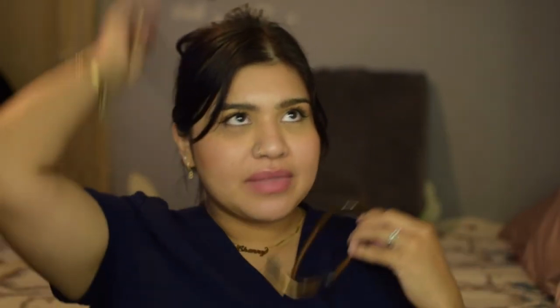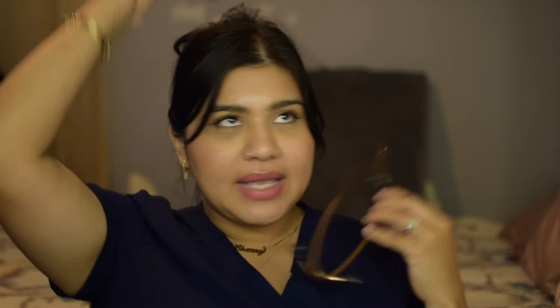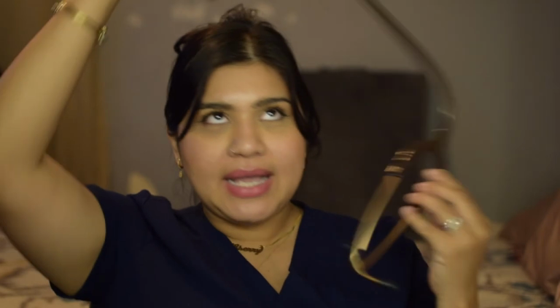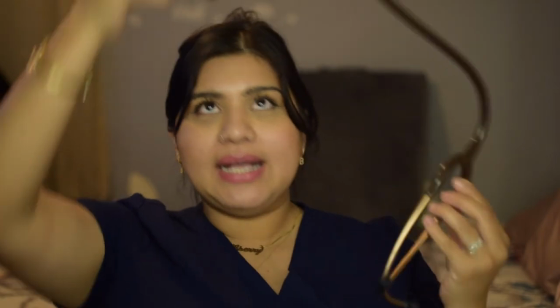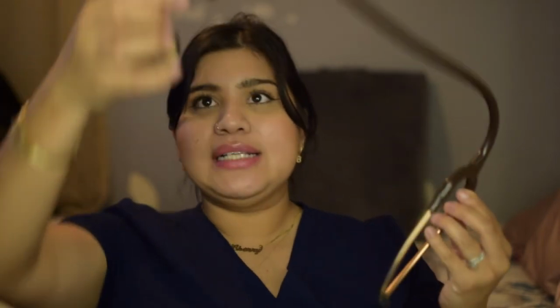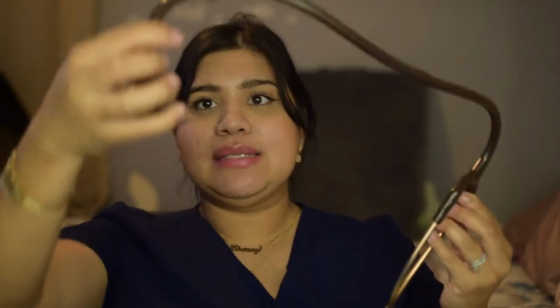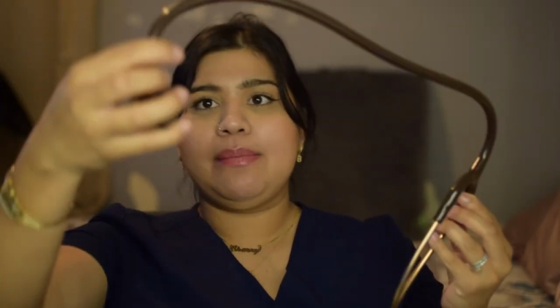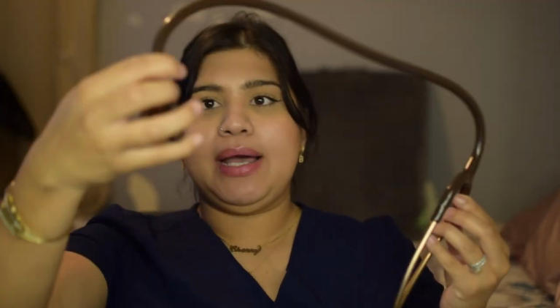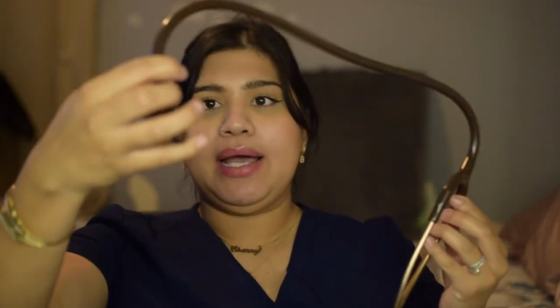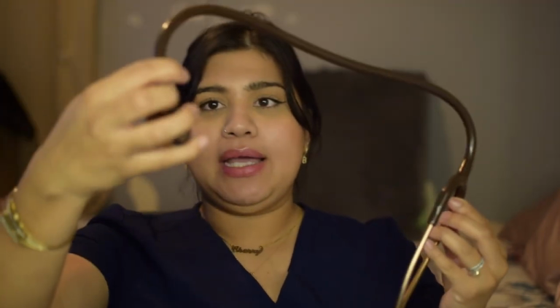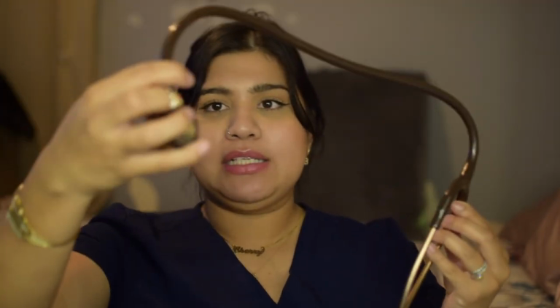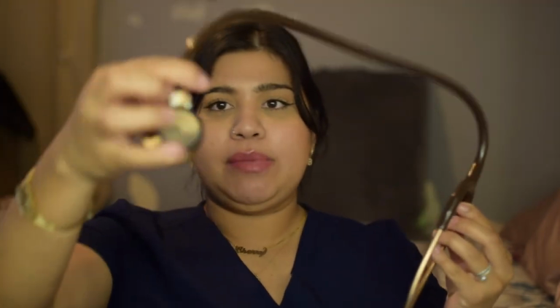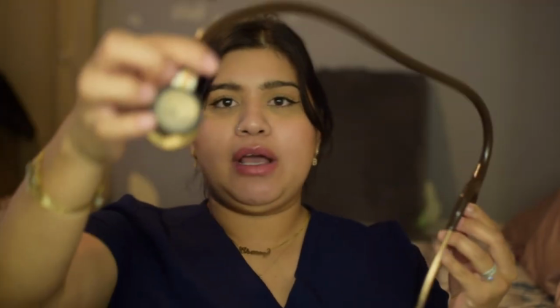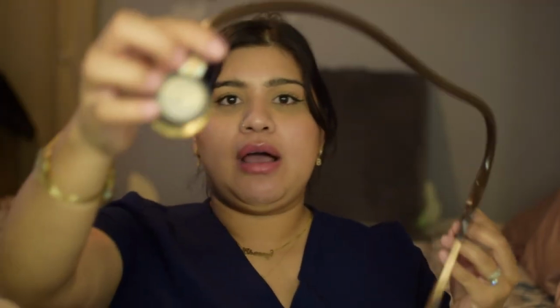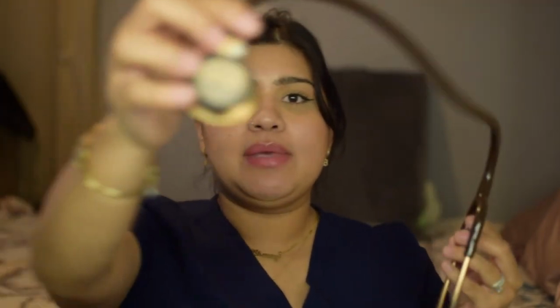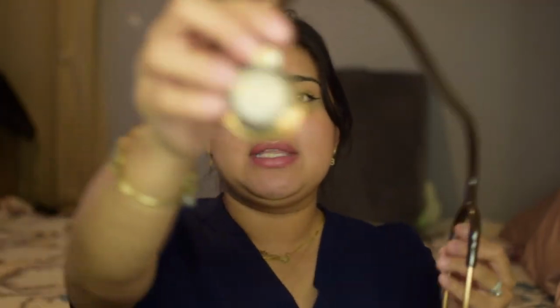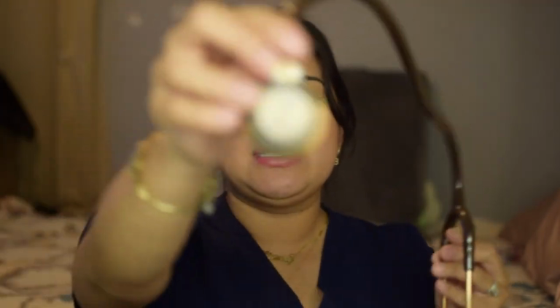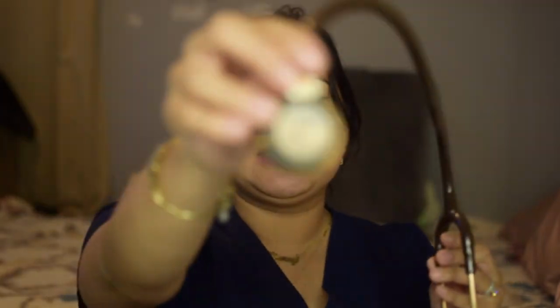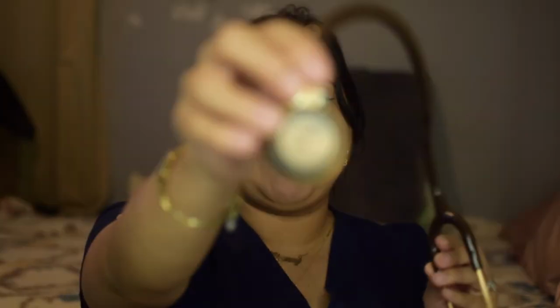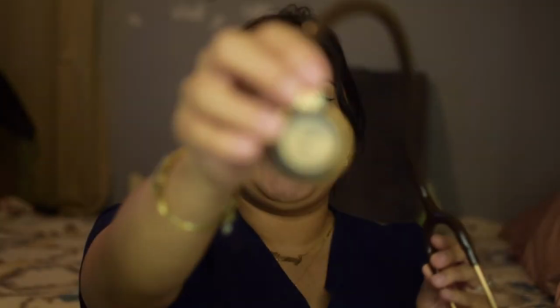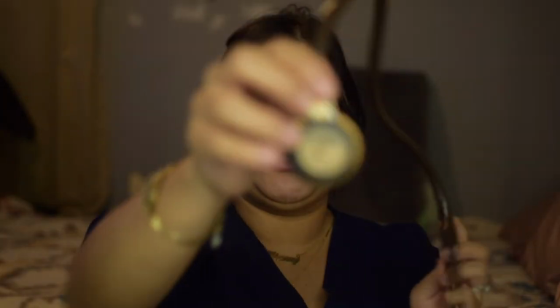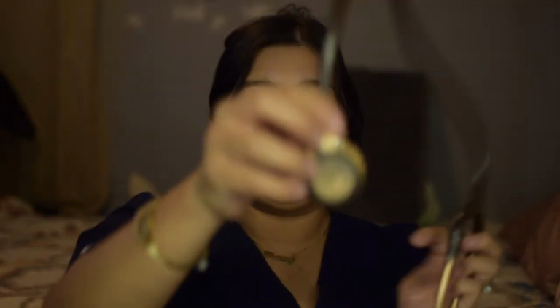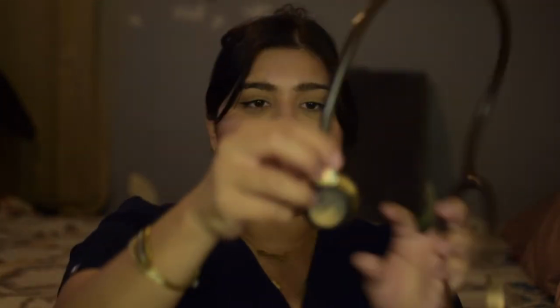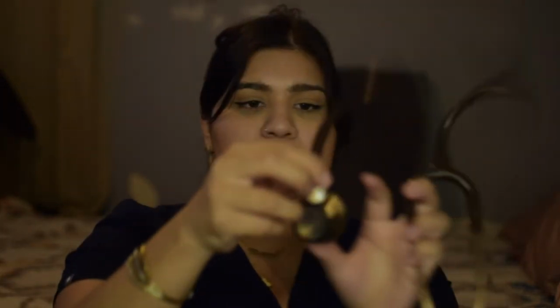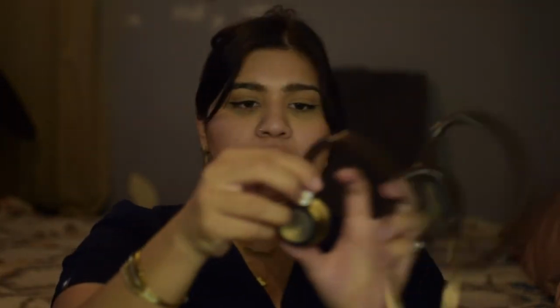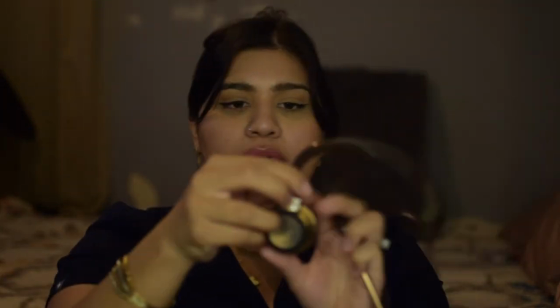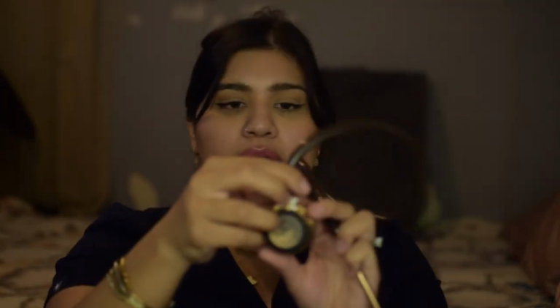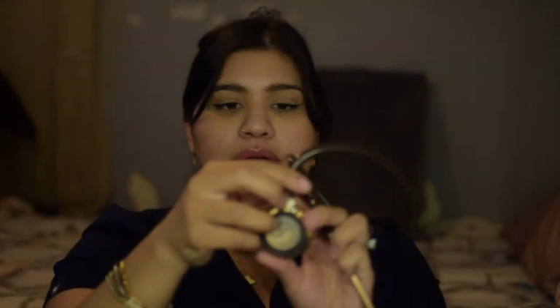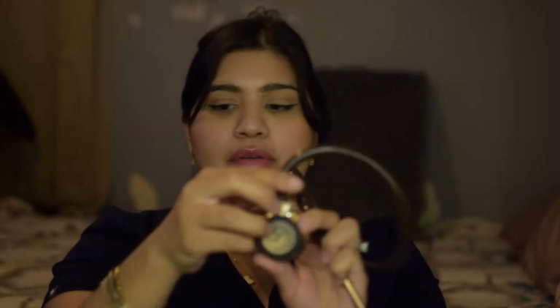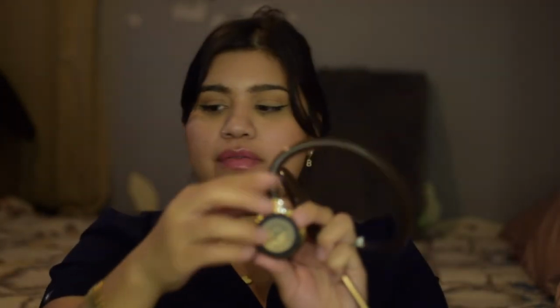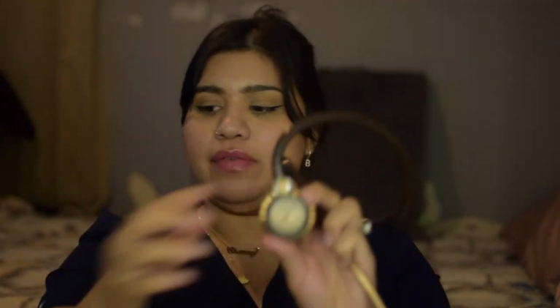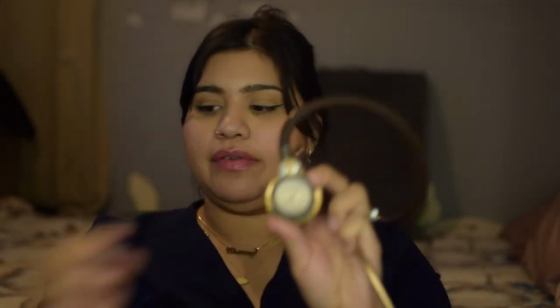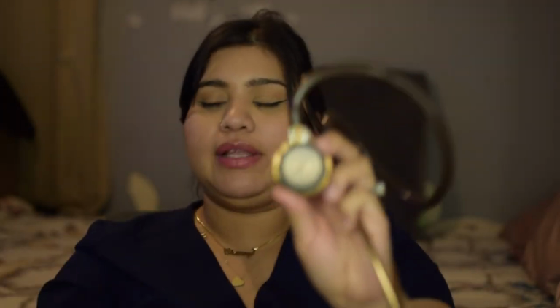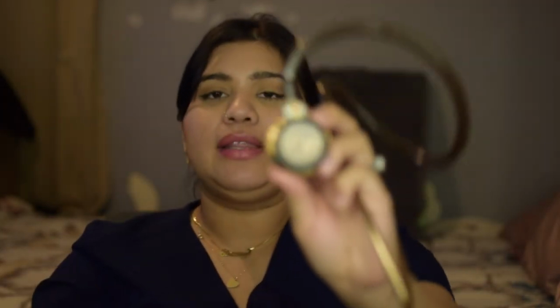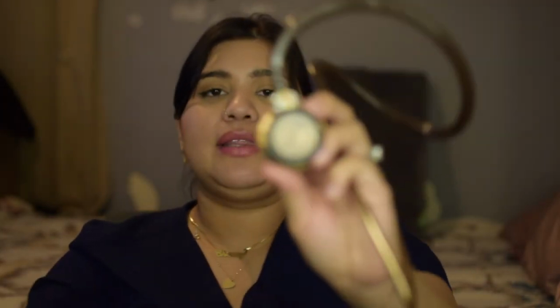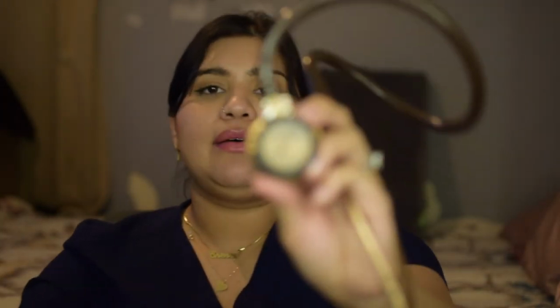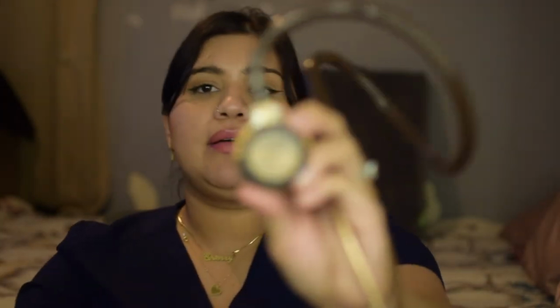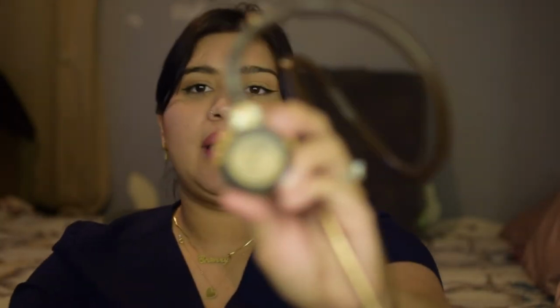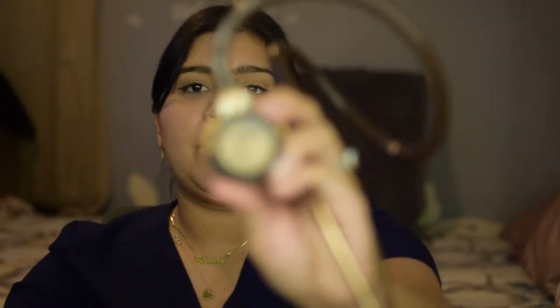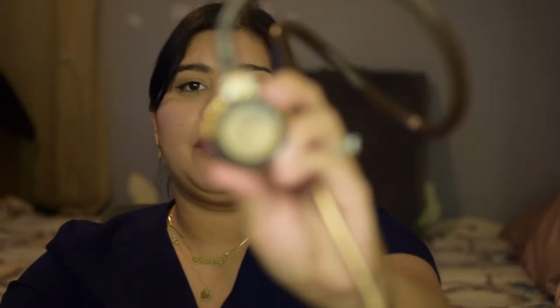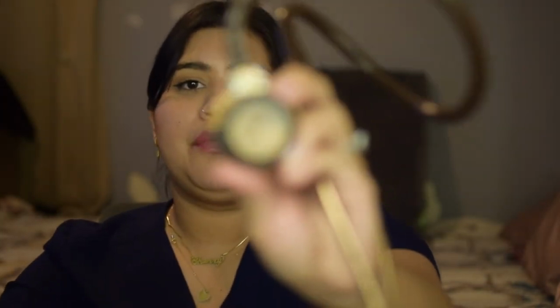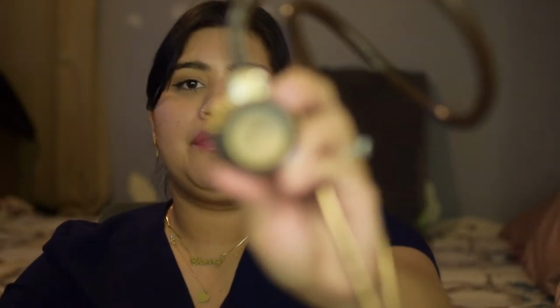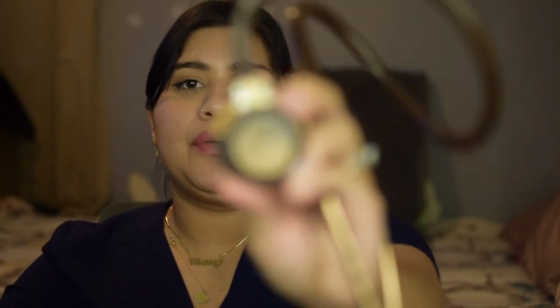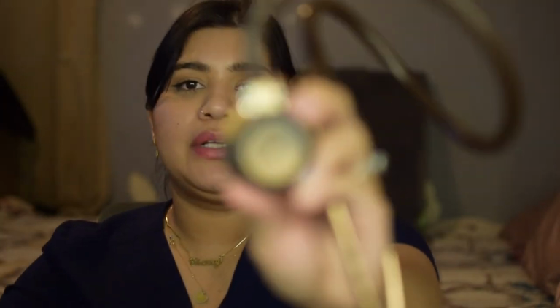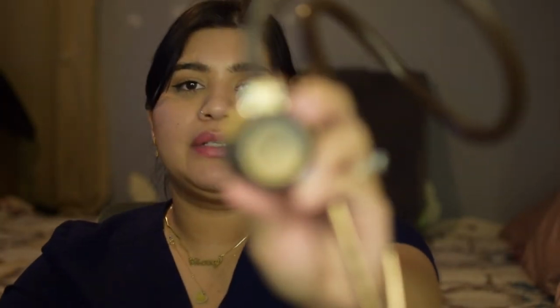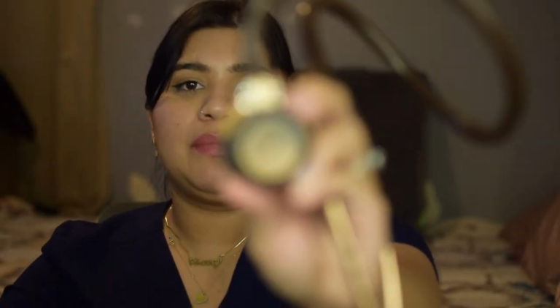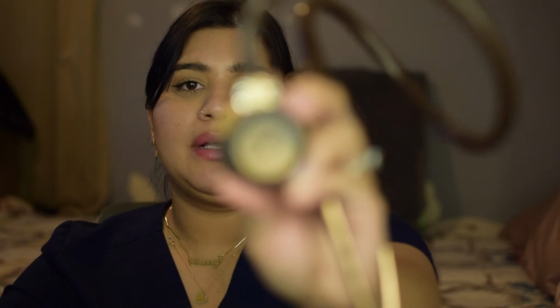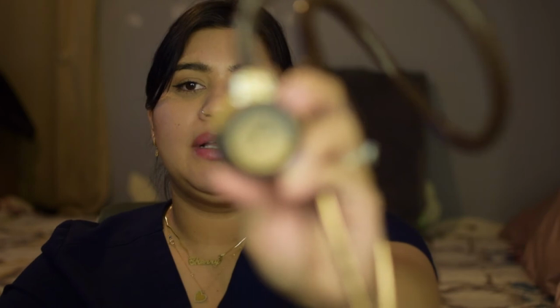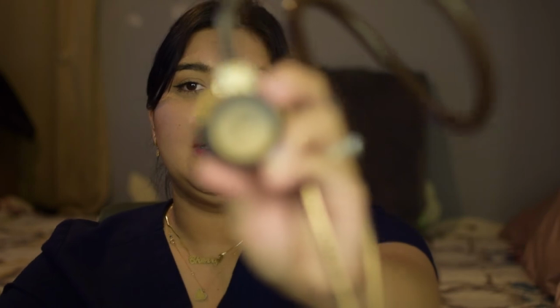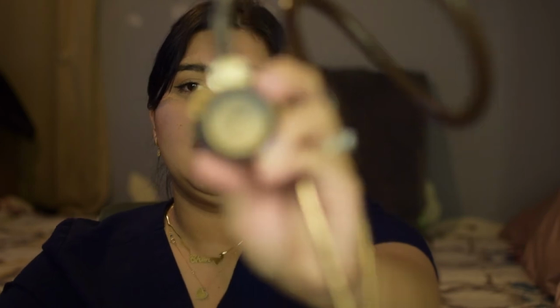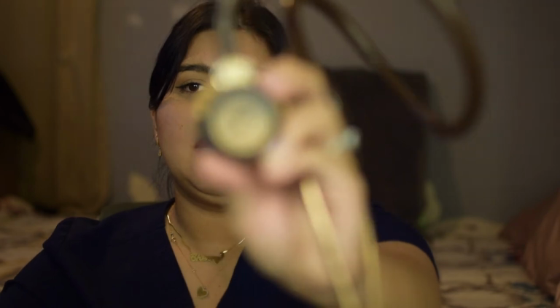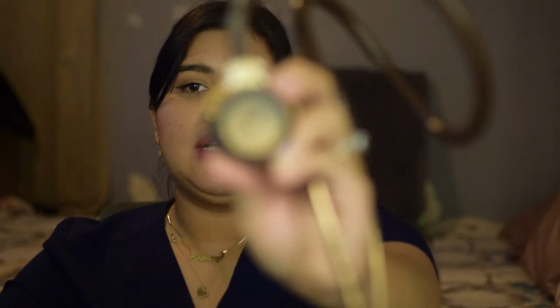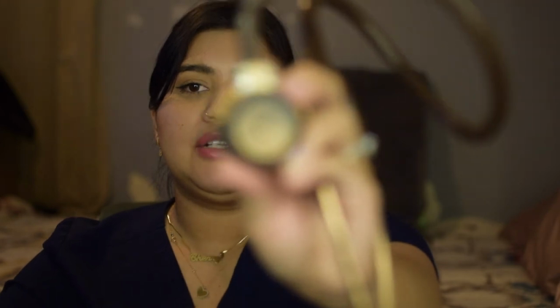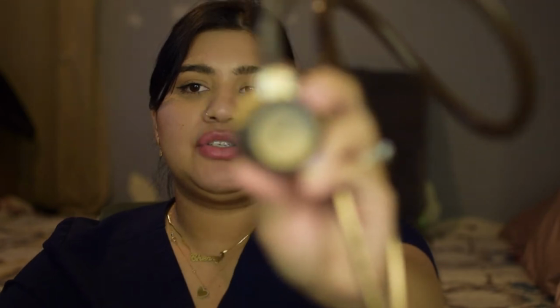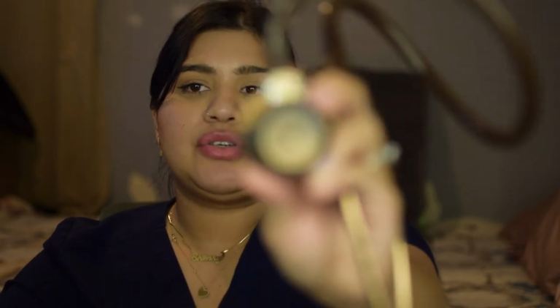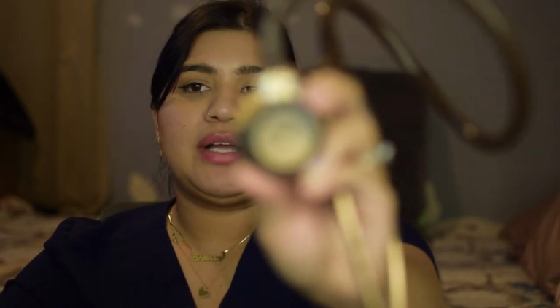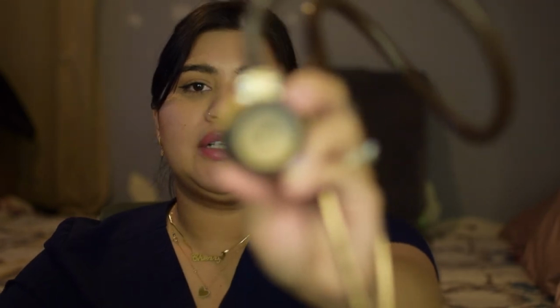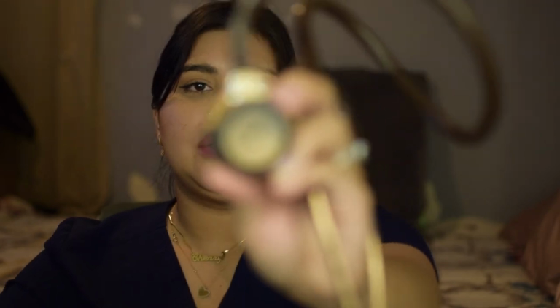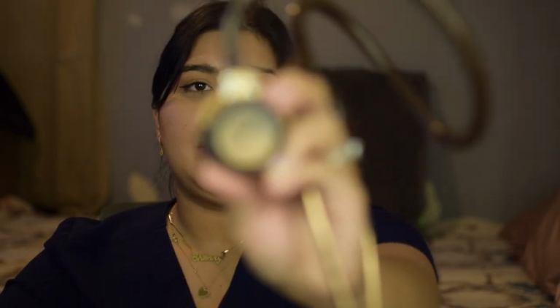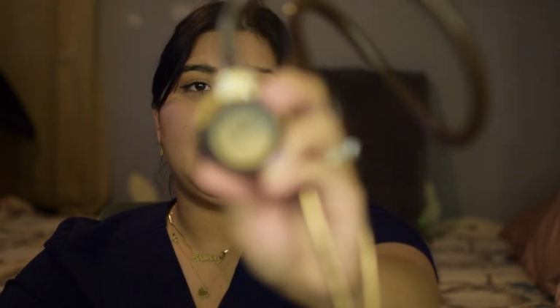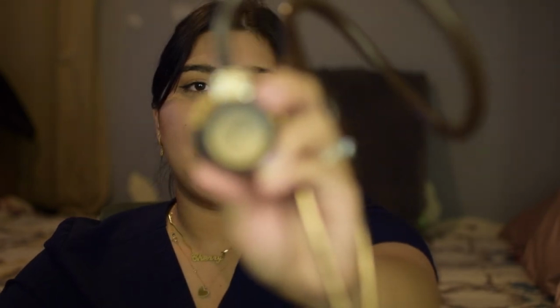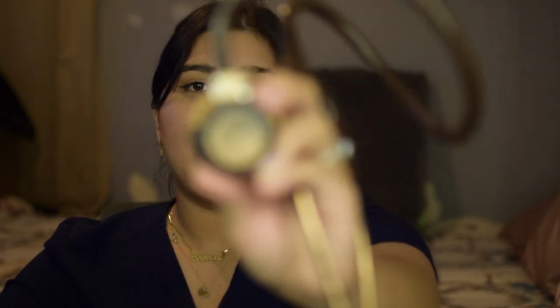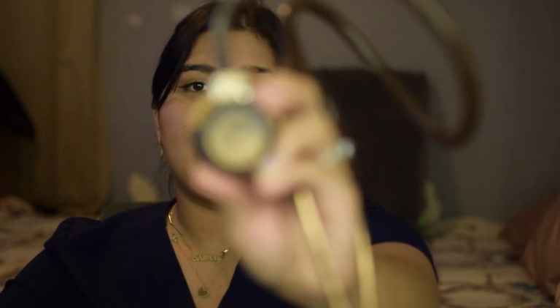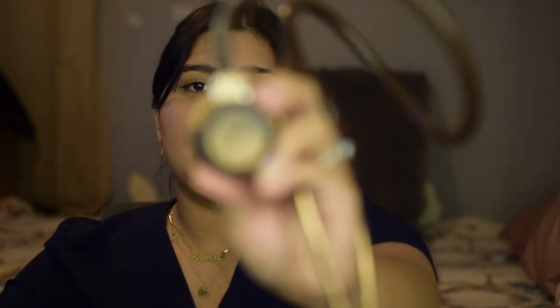My husband got me this beautiful engraving on it — let's try to make the camera focus so you guys can see it.